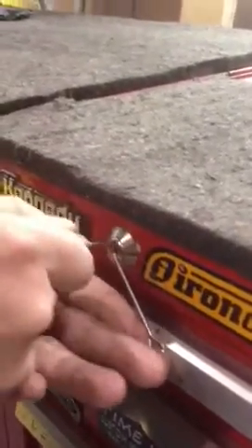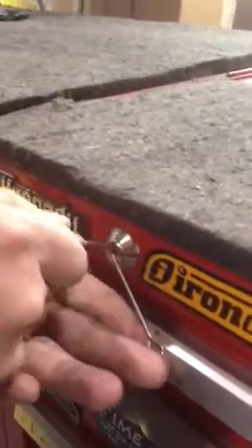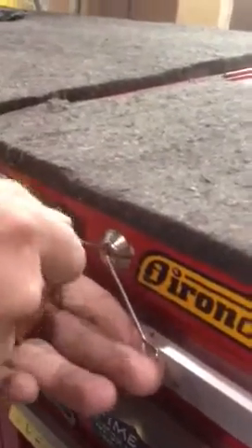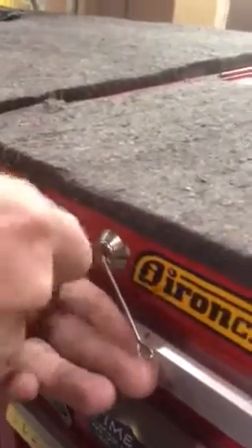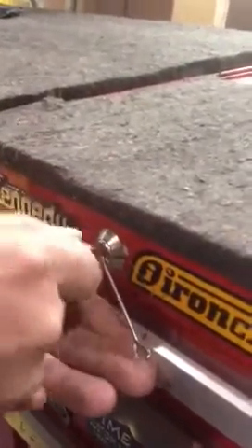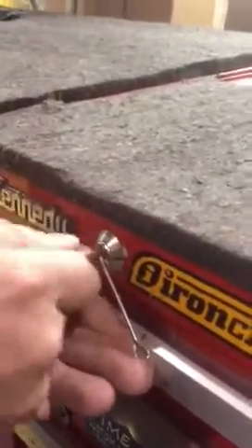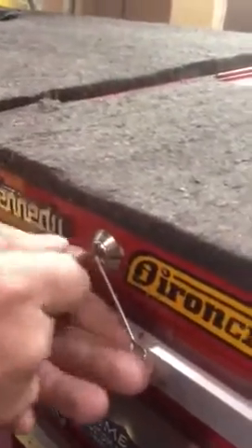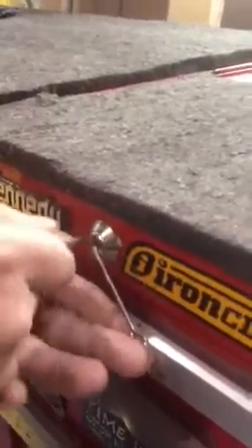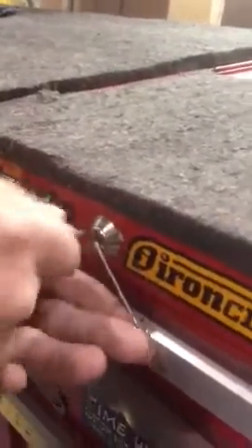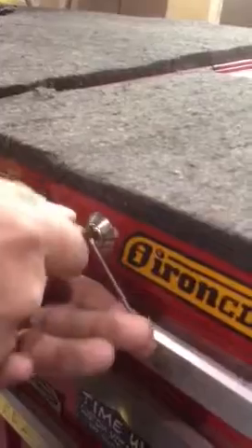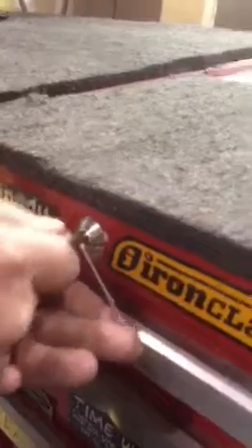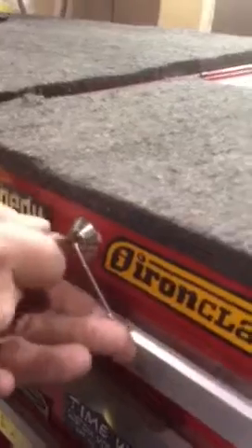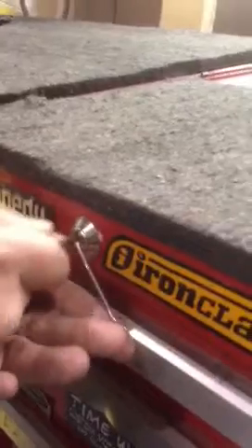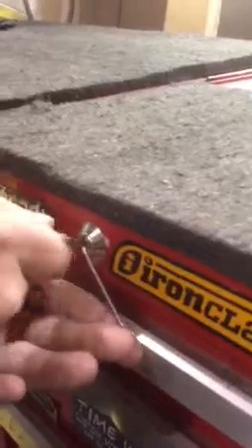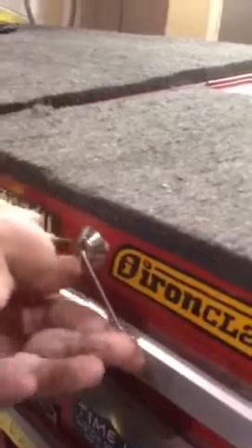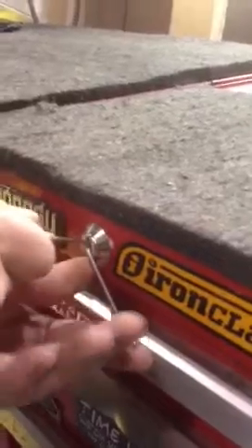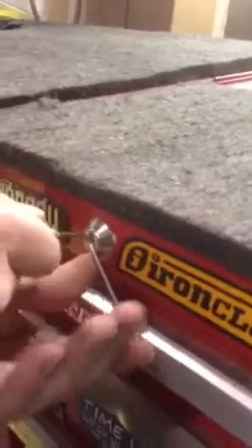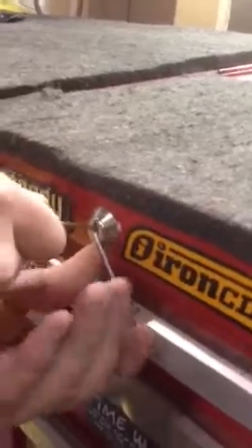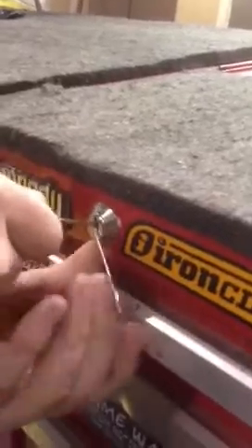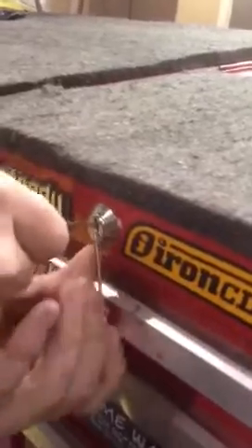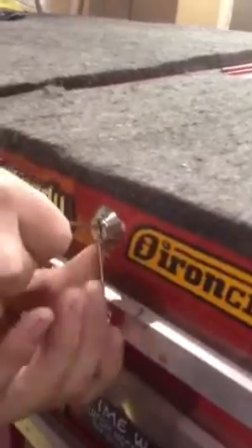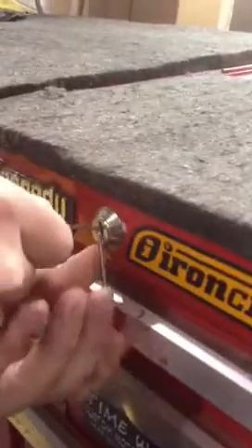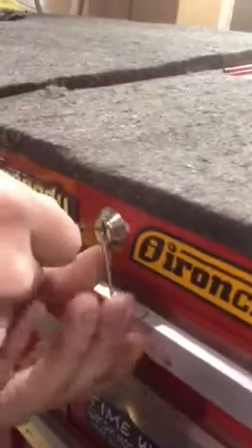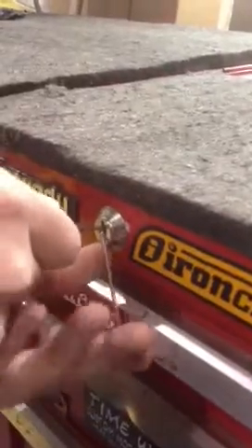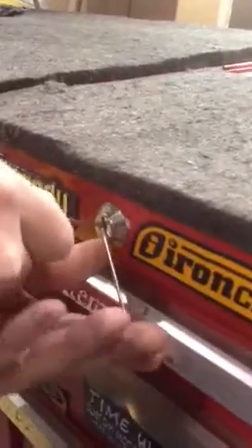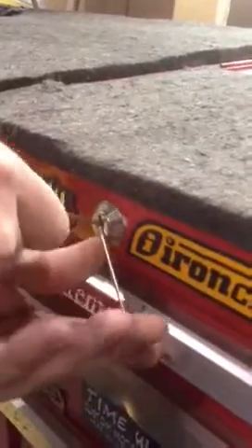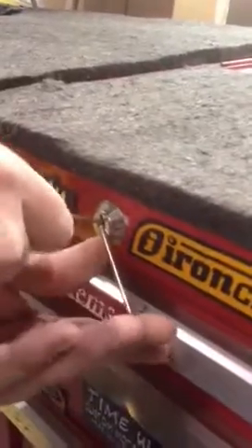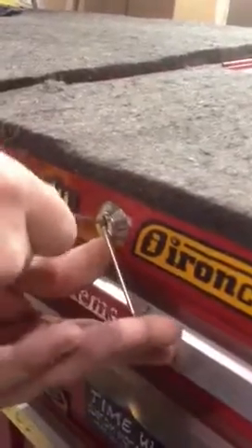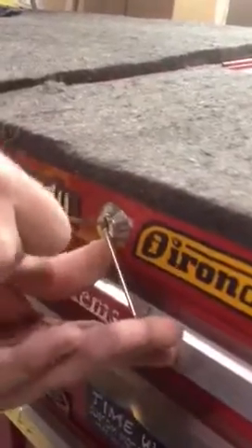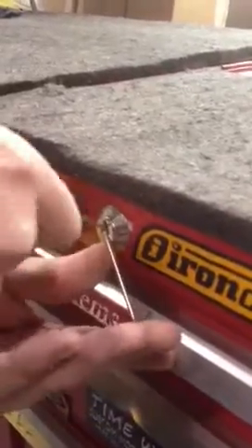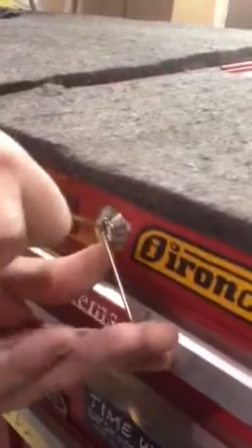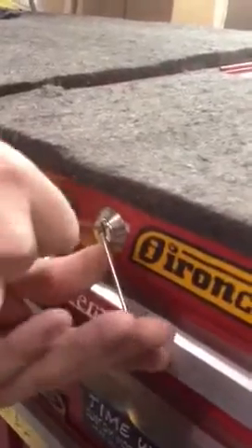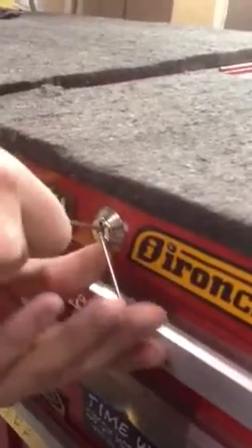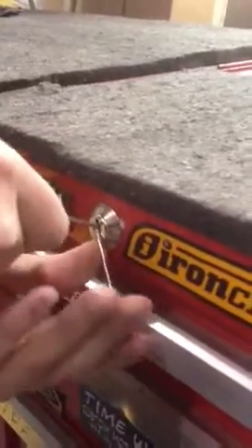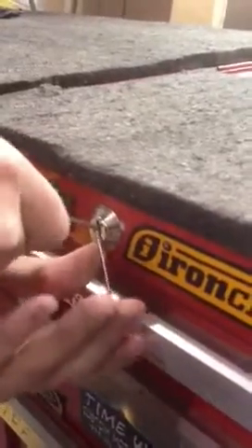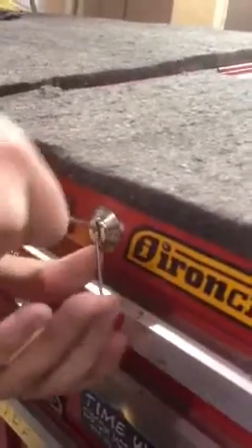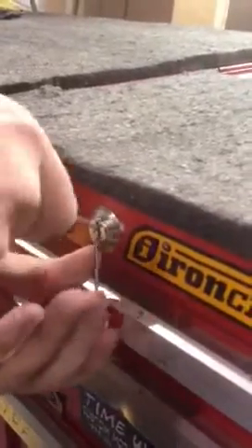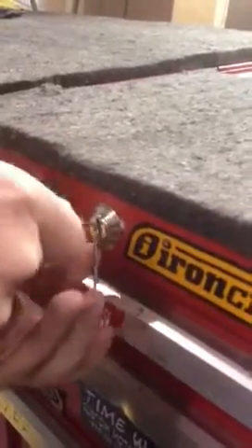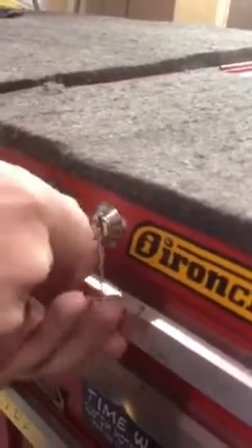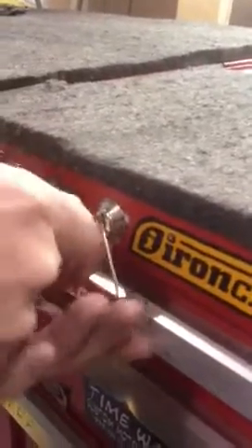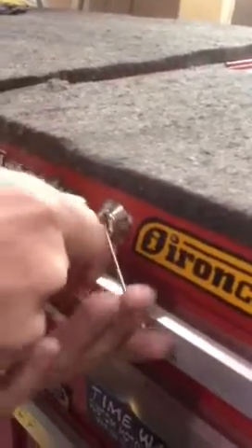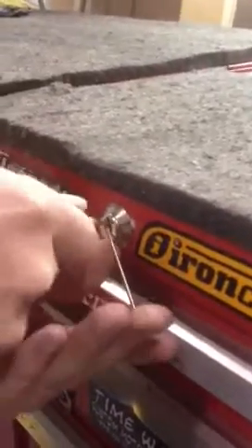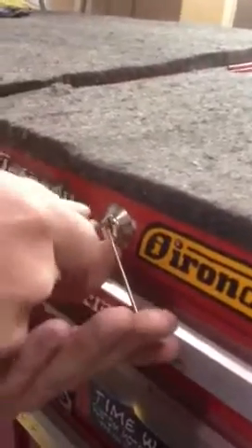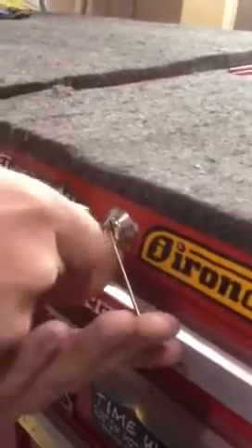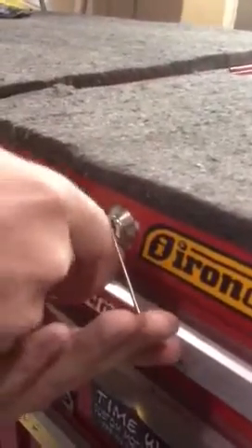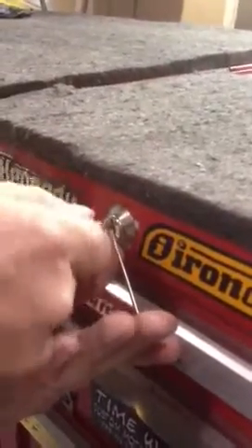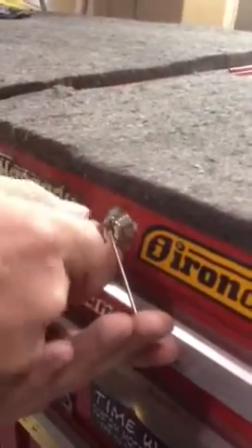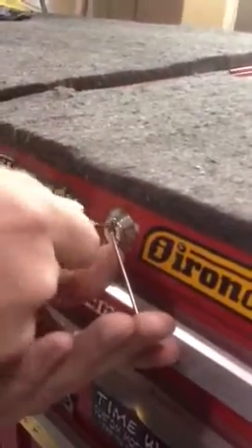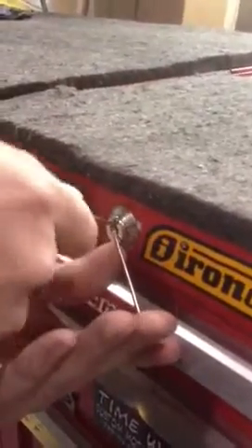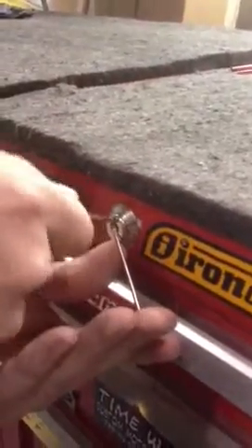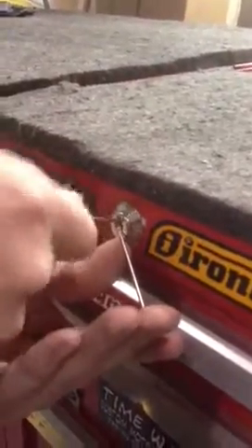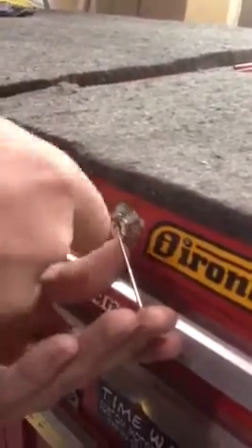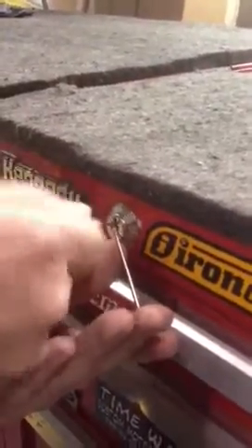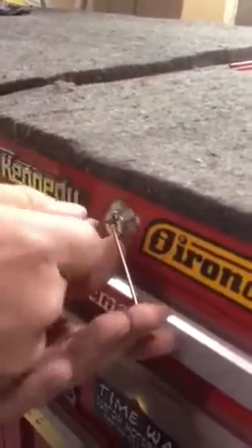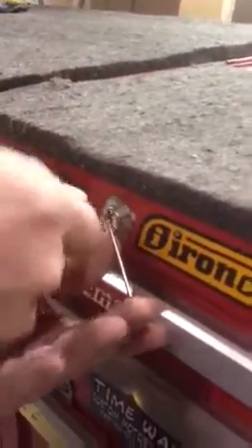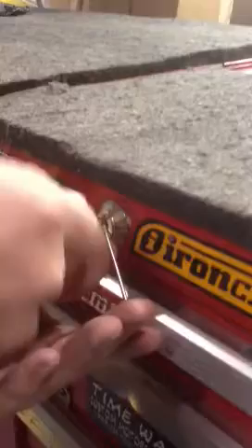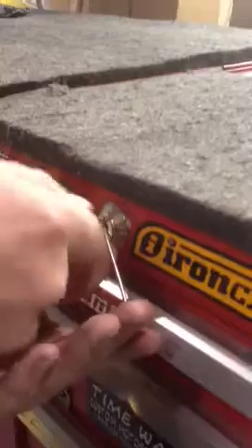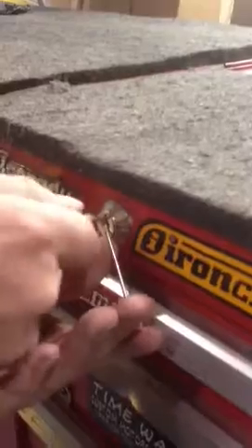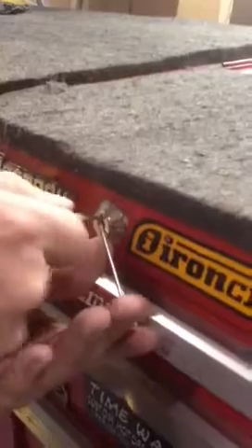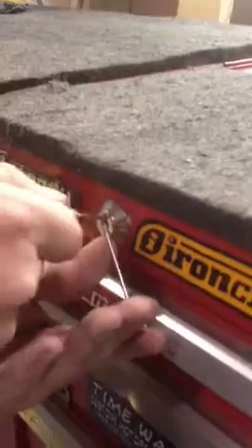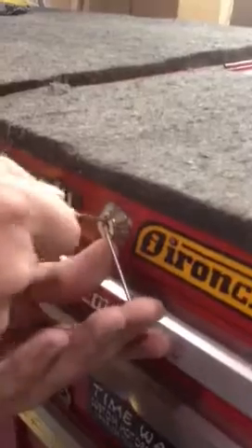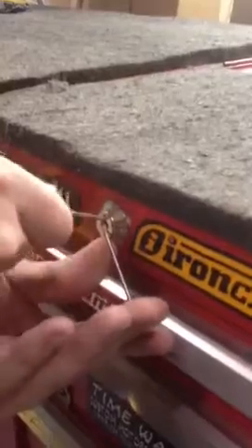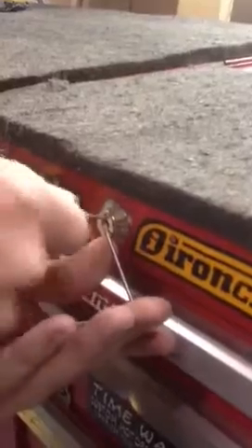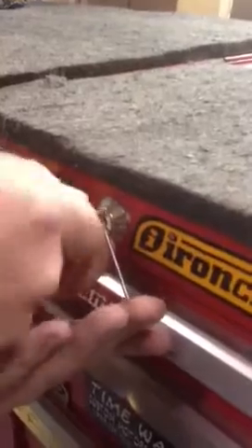This takes some time as you have to feel it pretty gently, because if you push too hard, the tumblers will get locked in place and it won't be able to move.